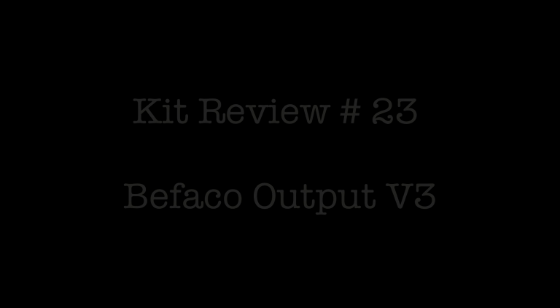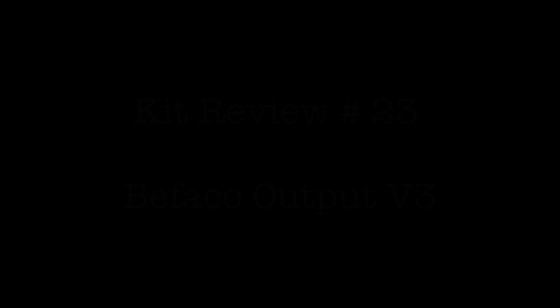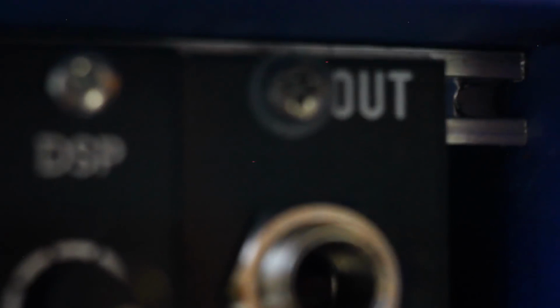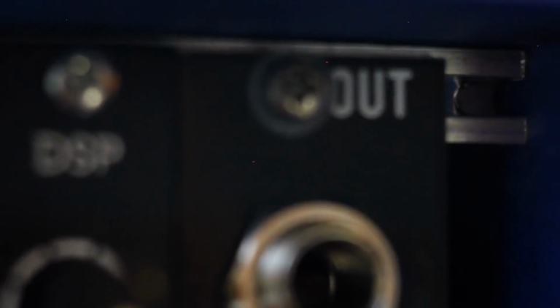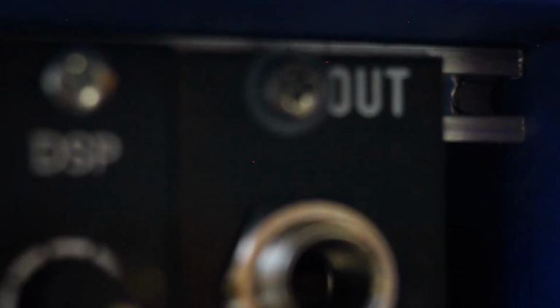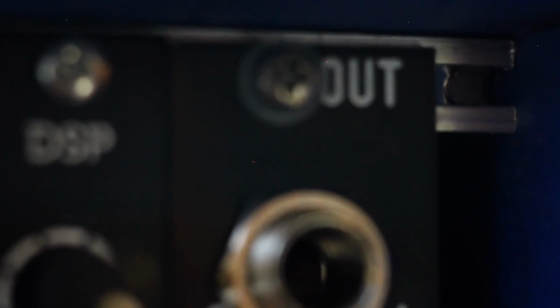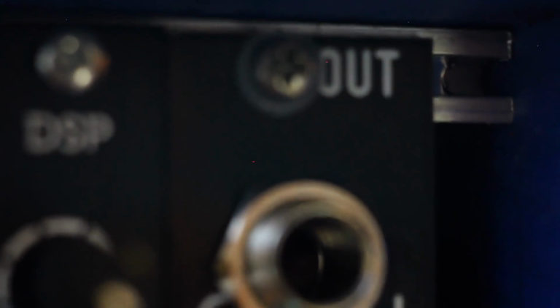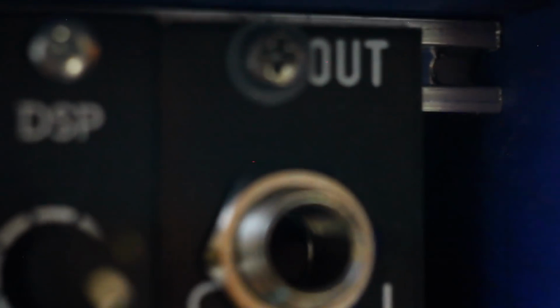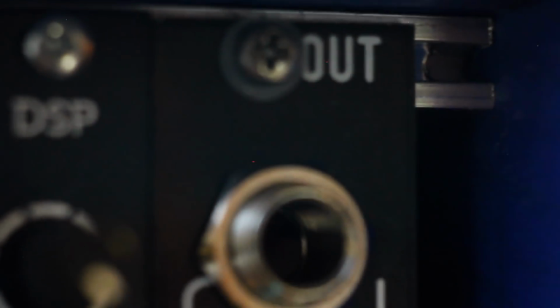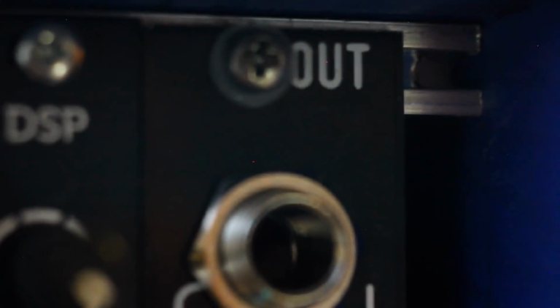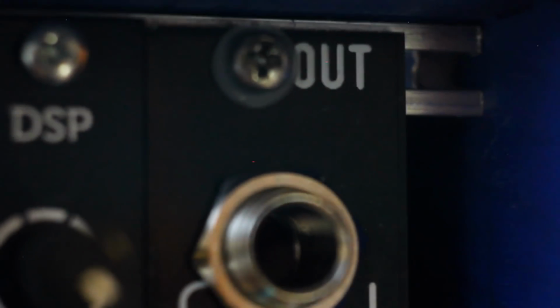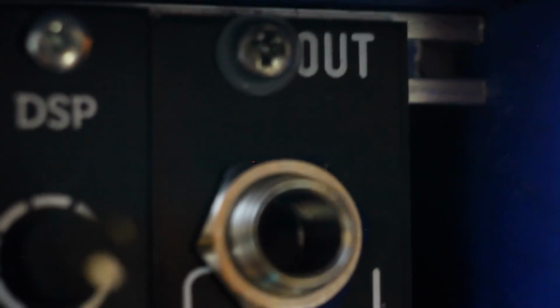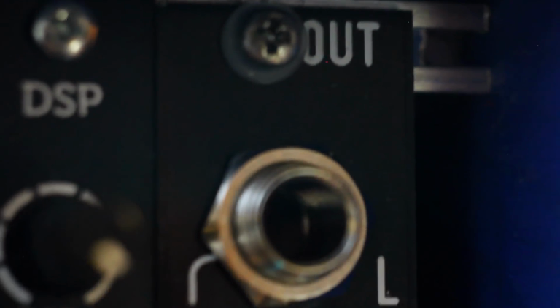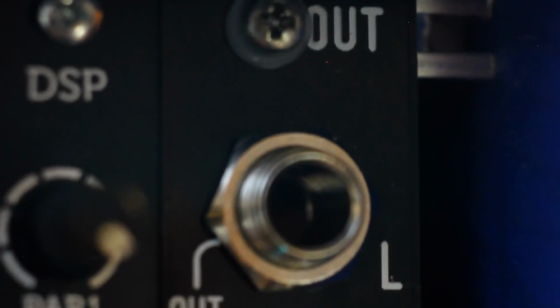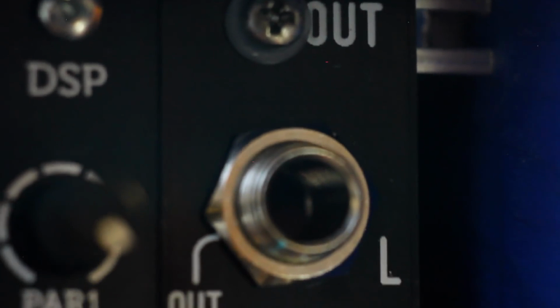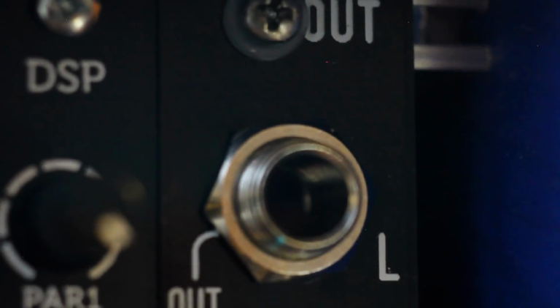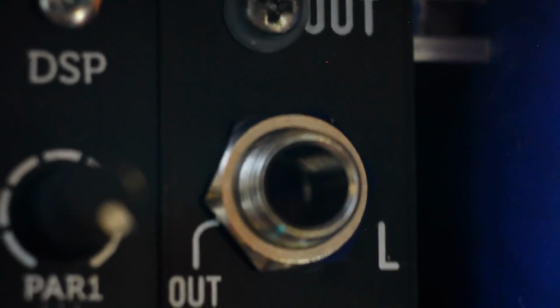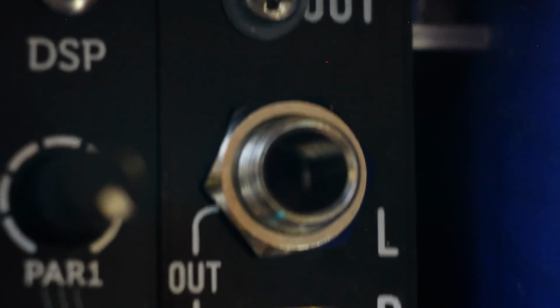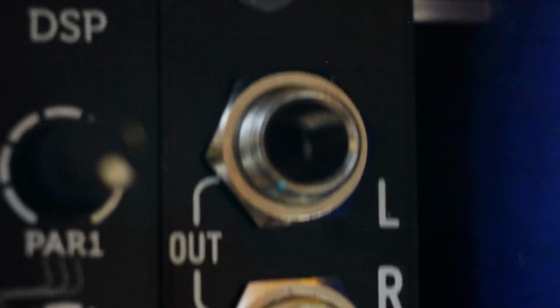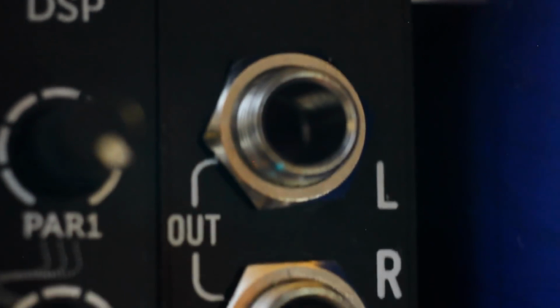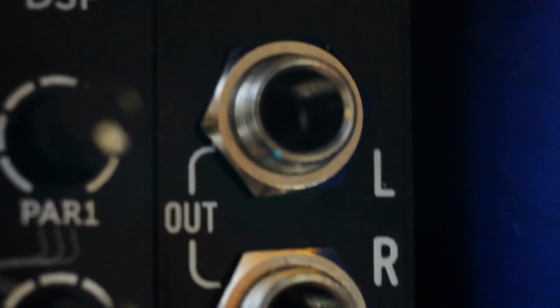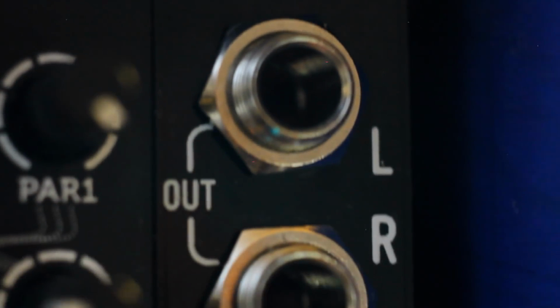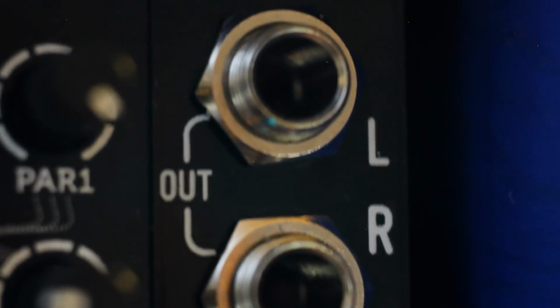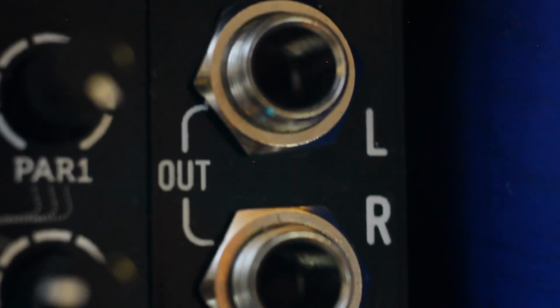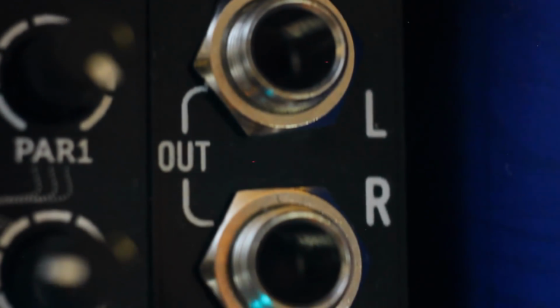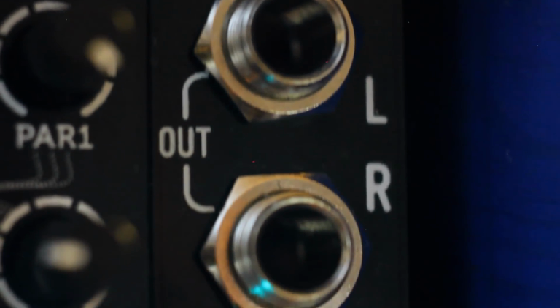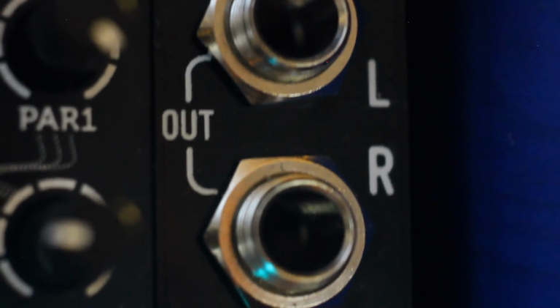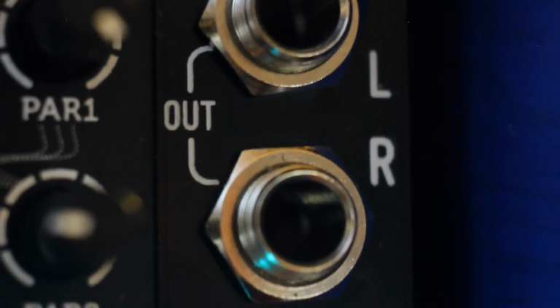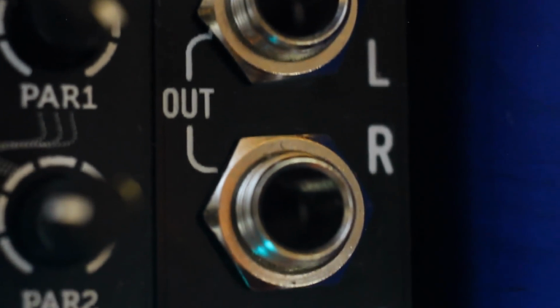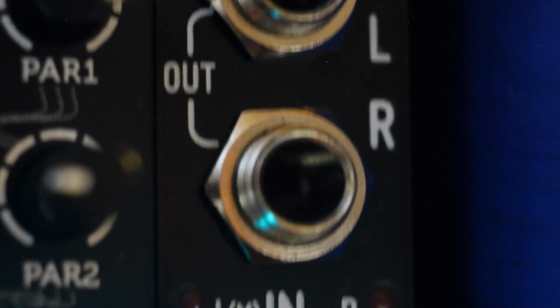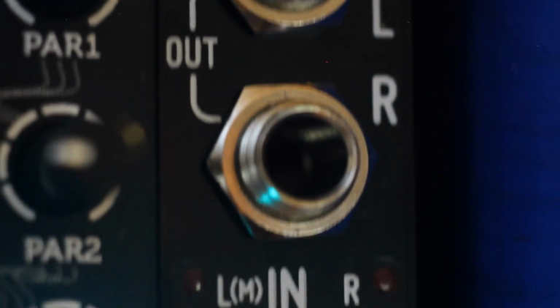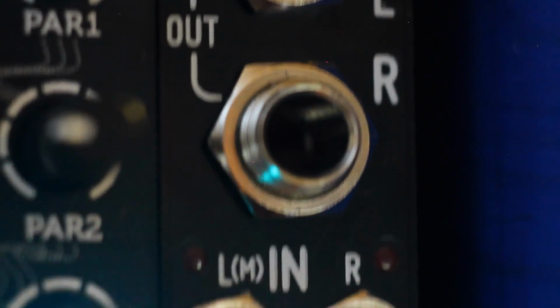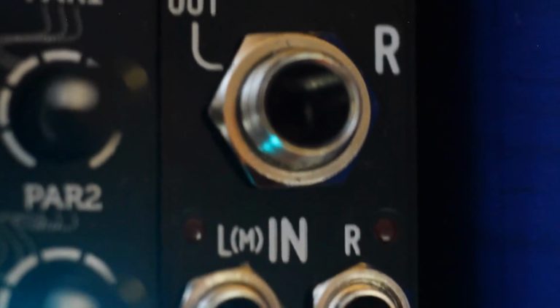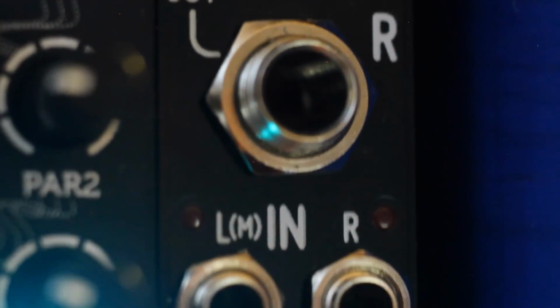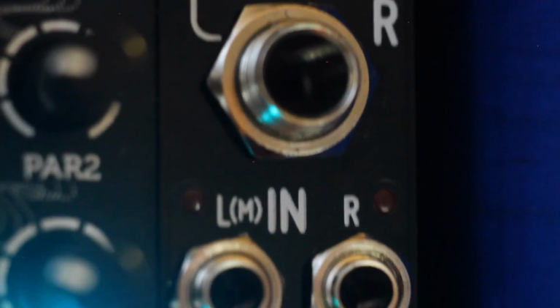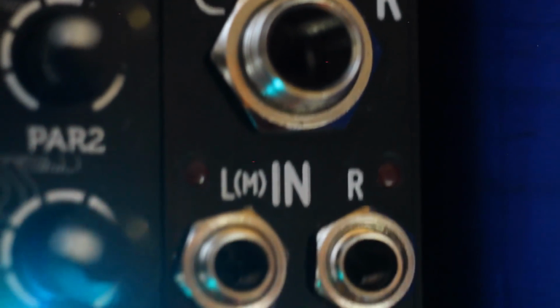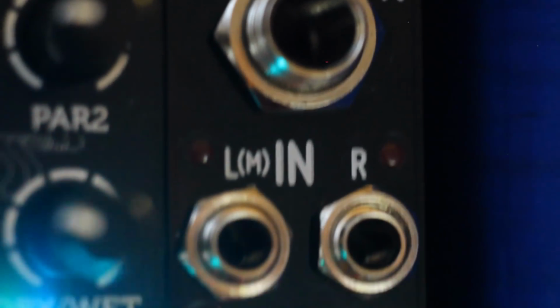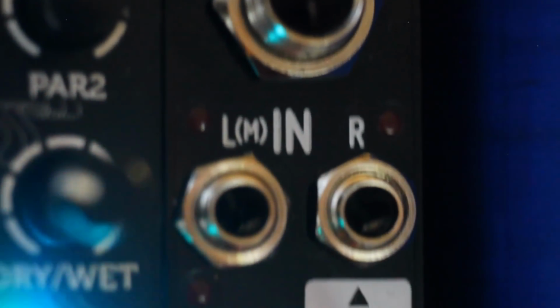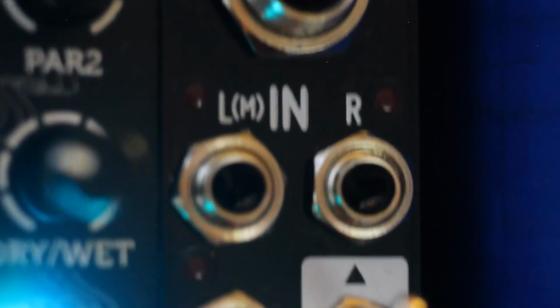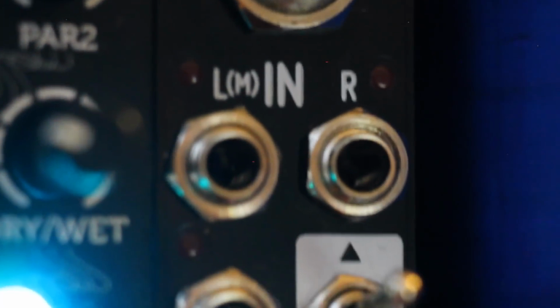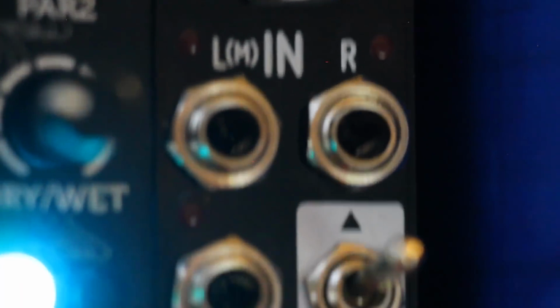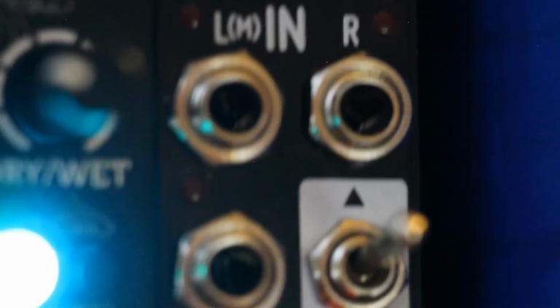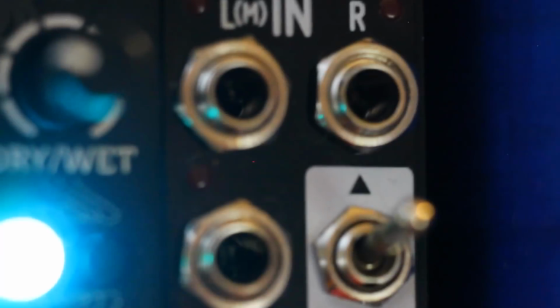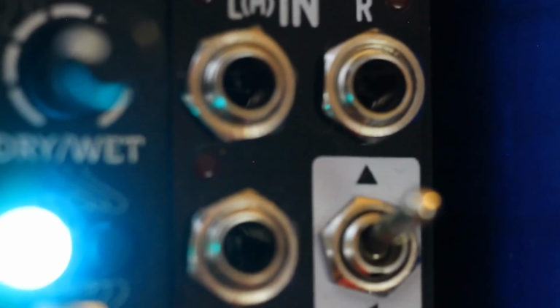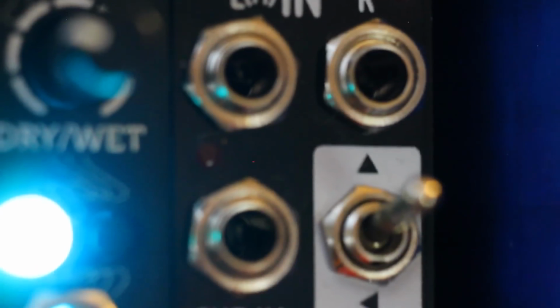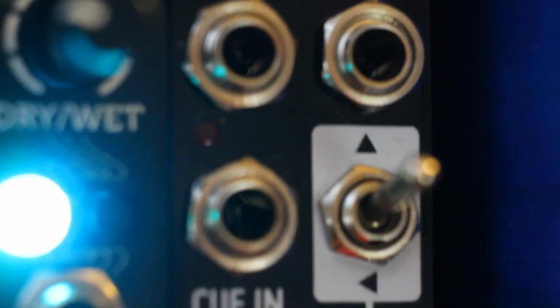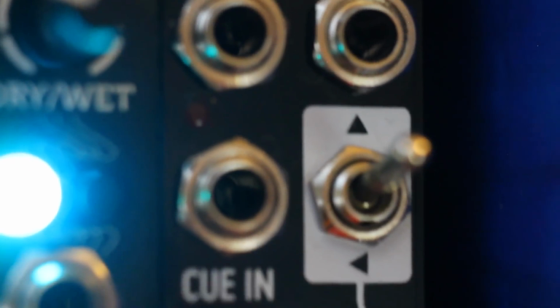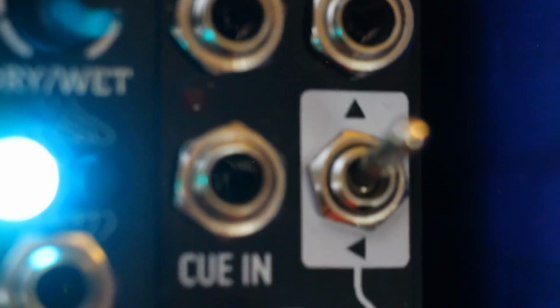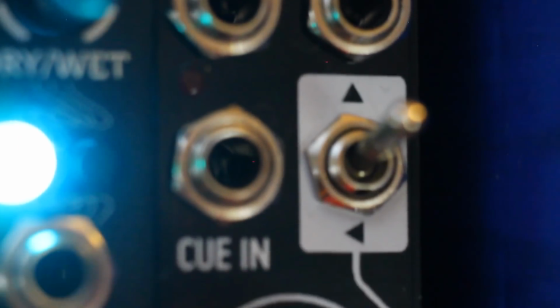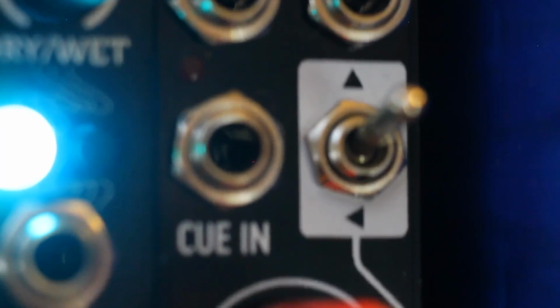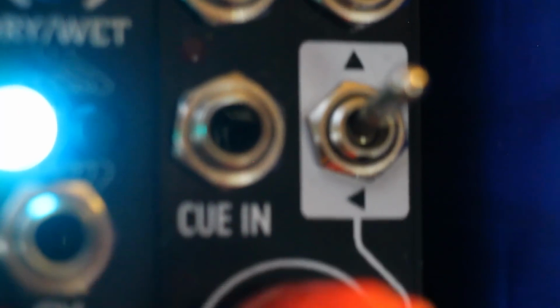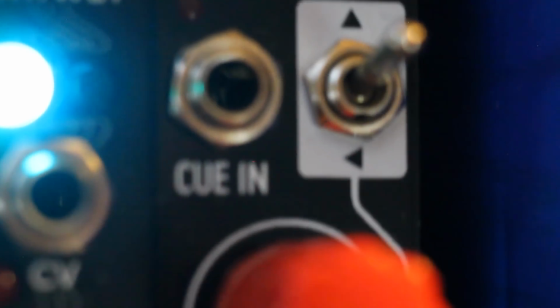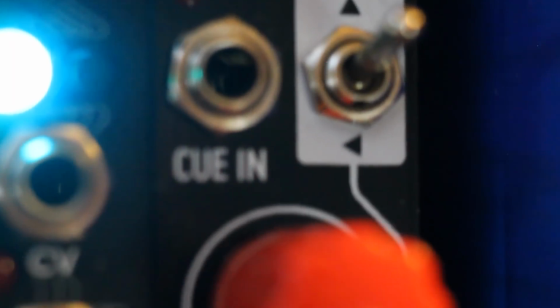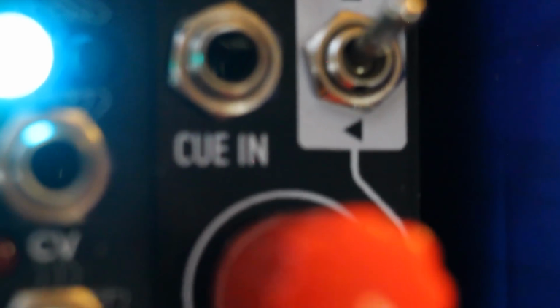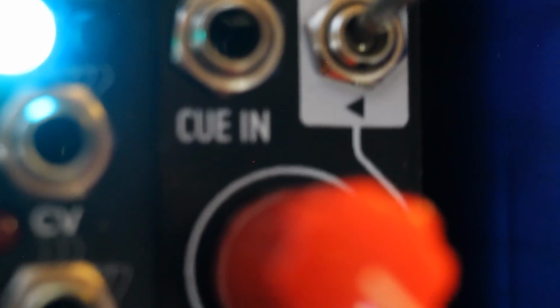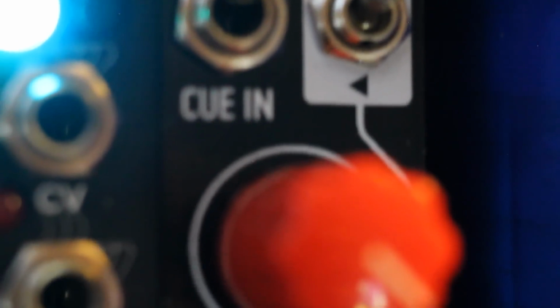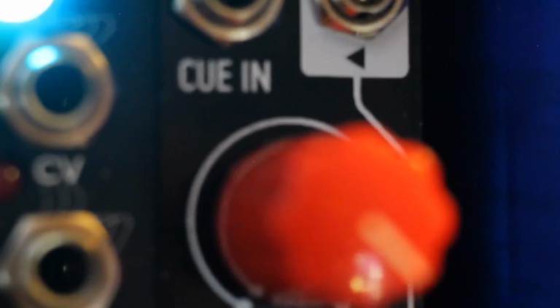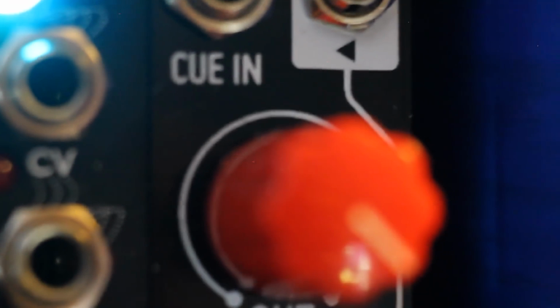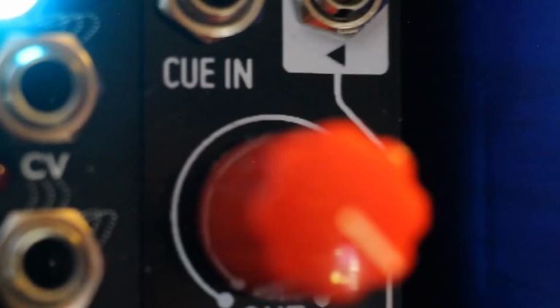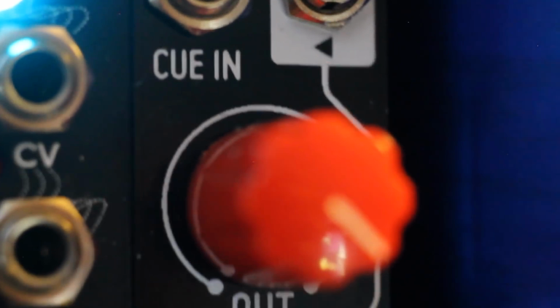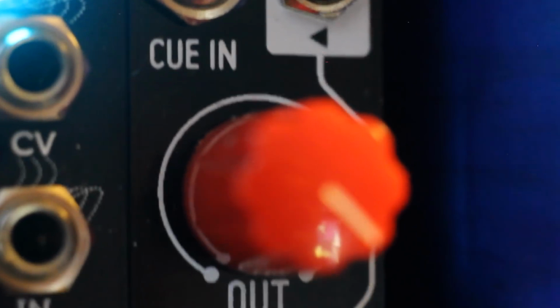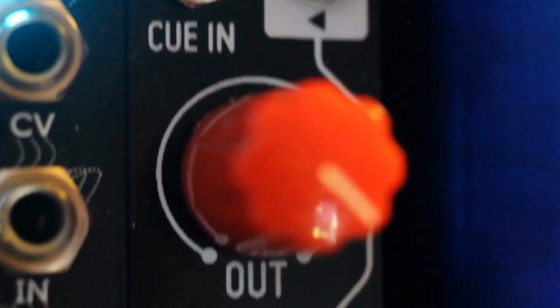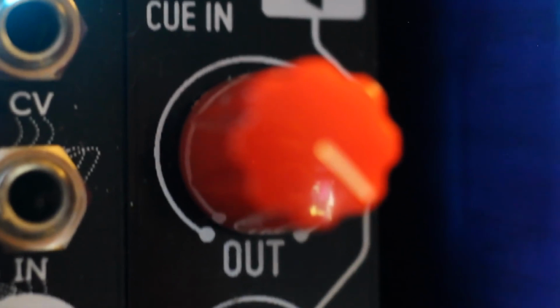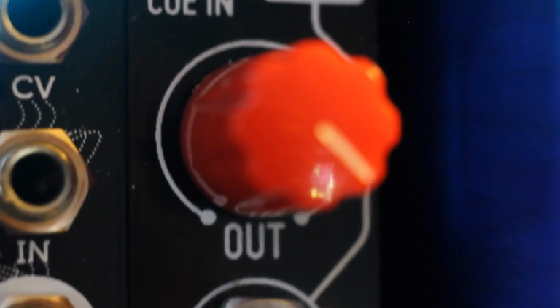Hi, I'm Kinkas and I'm a synth DIY guy. Today we're reviewing Befaco's new output module, the version 3.